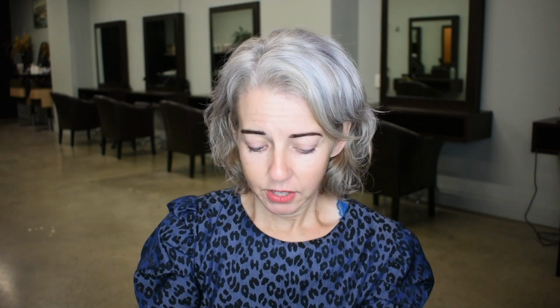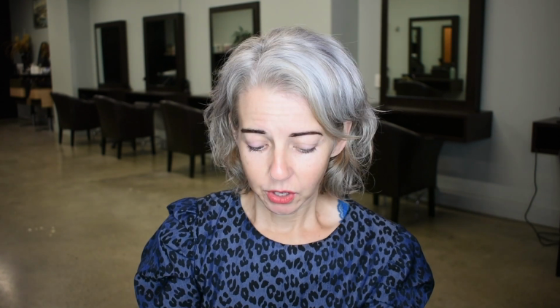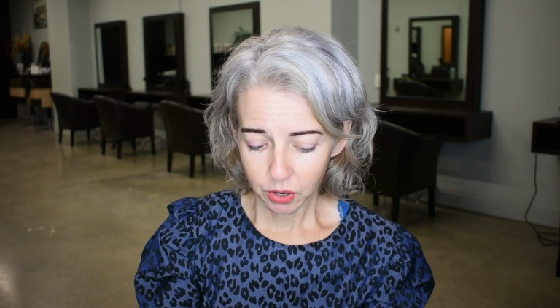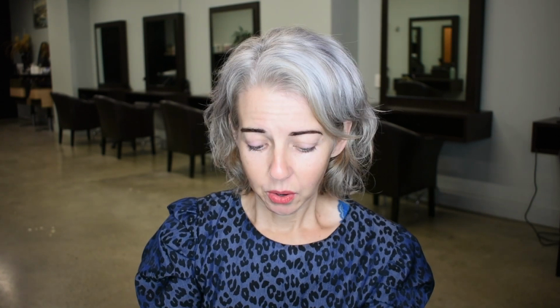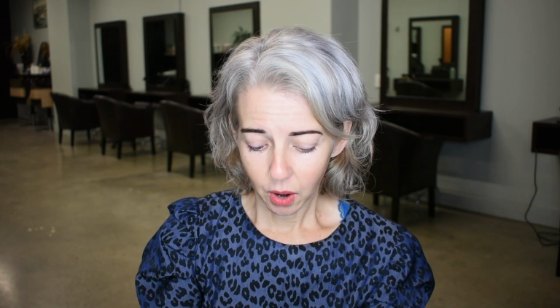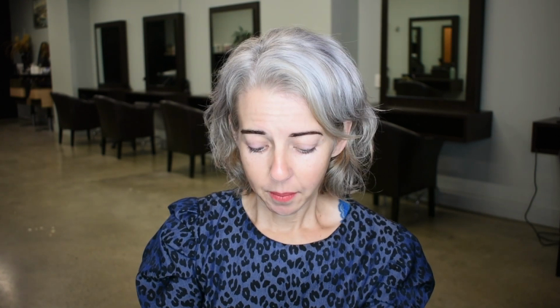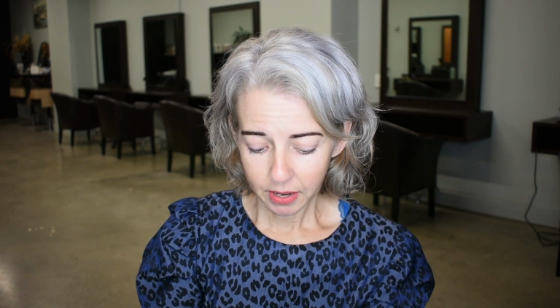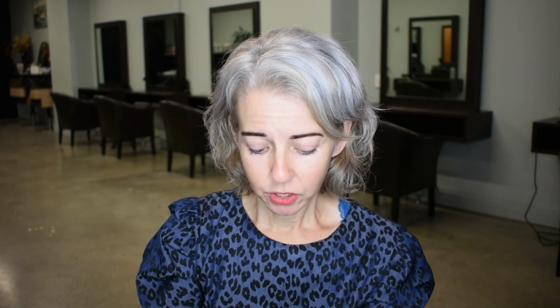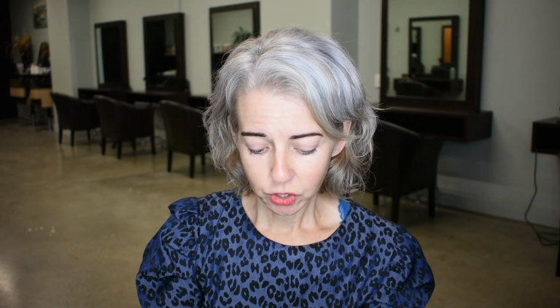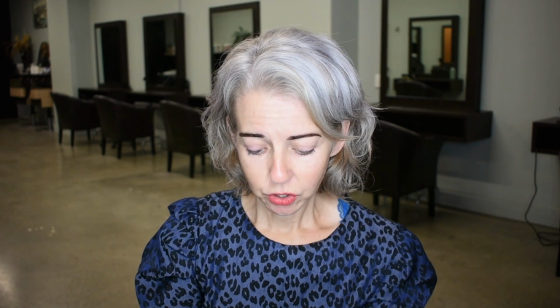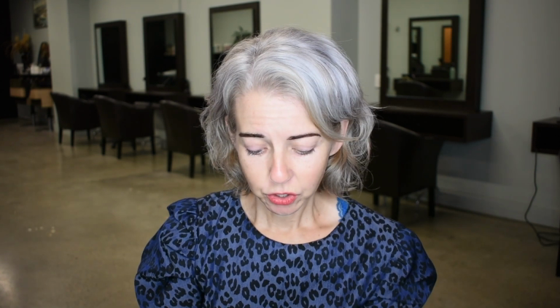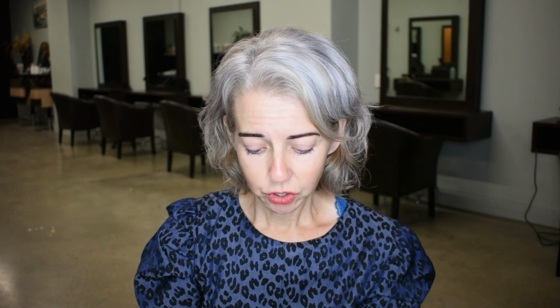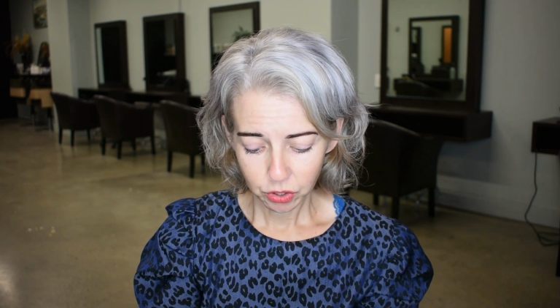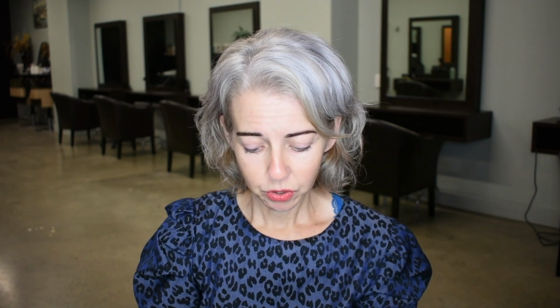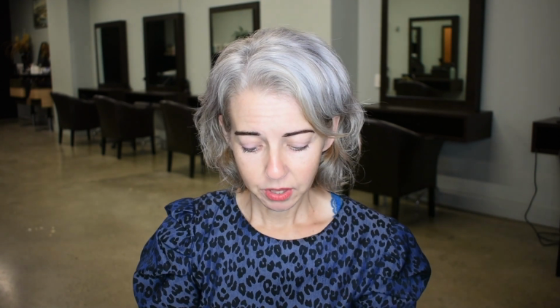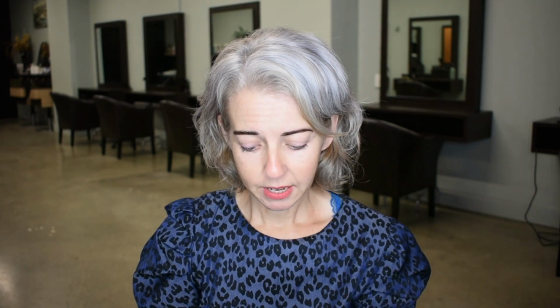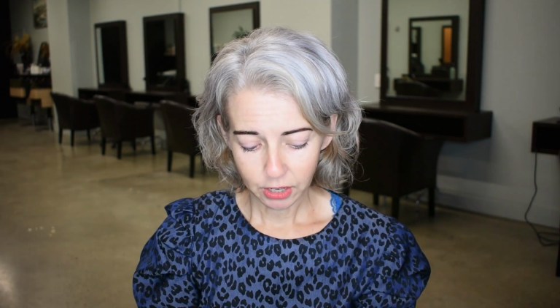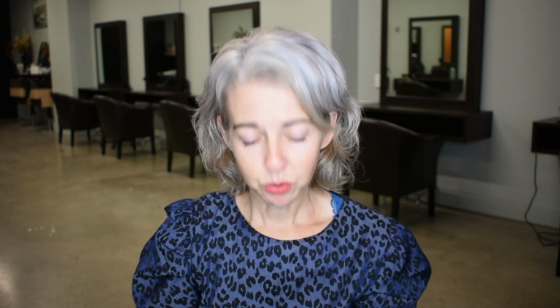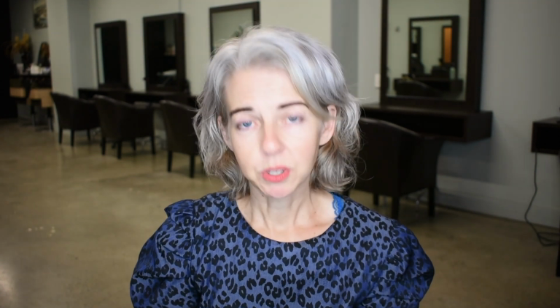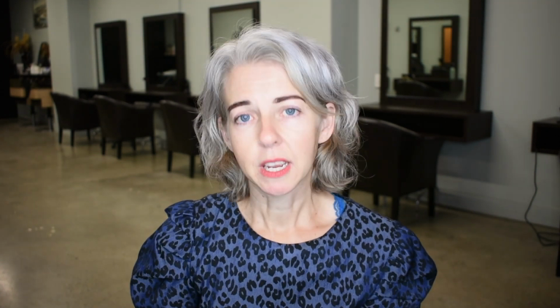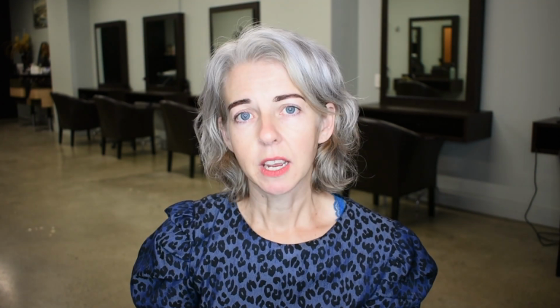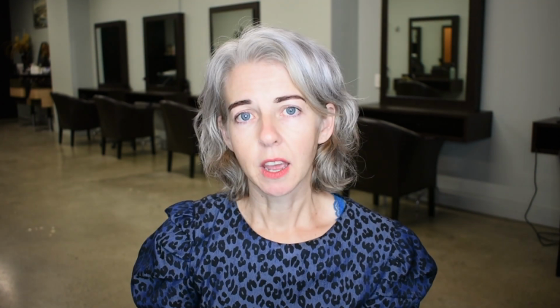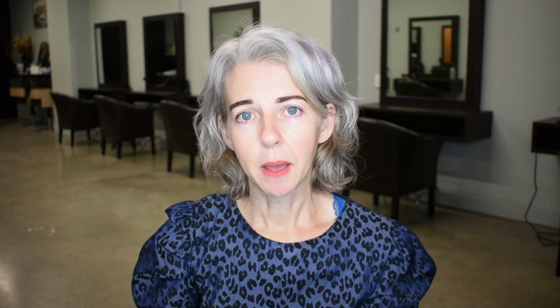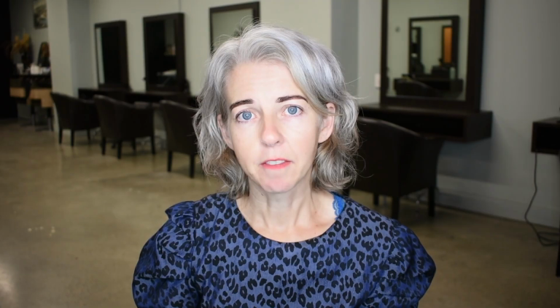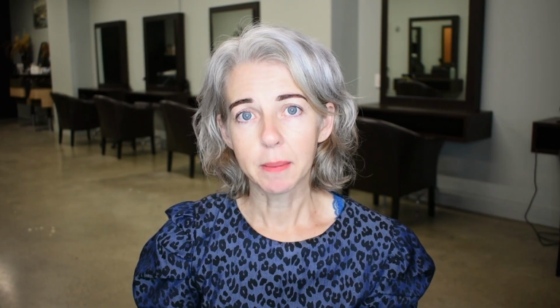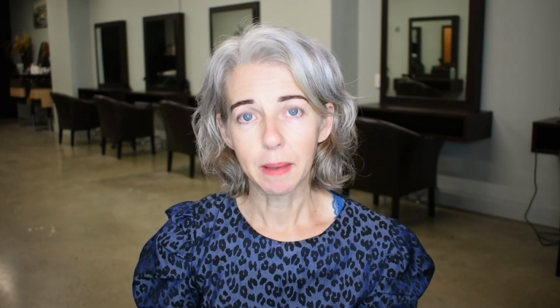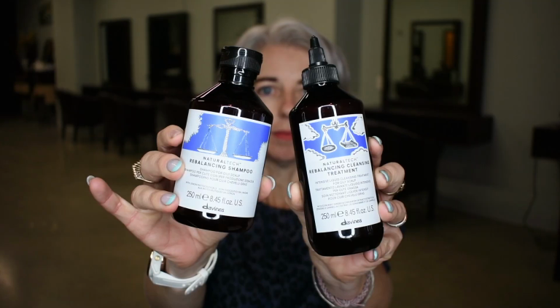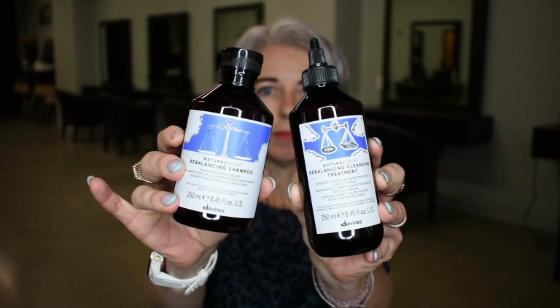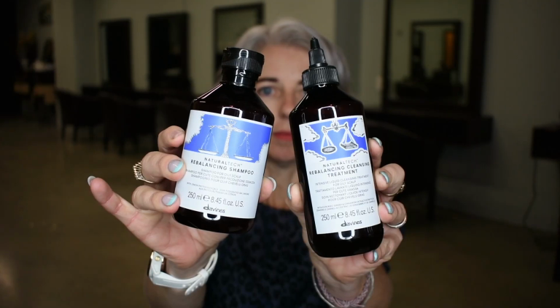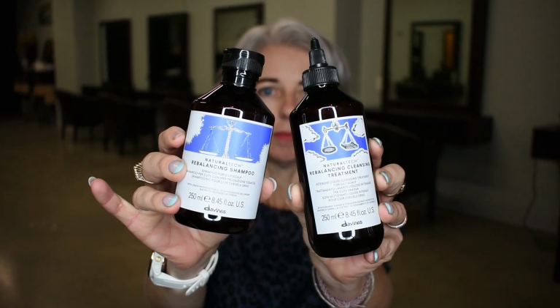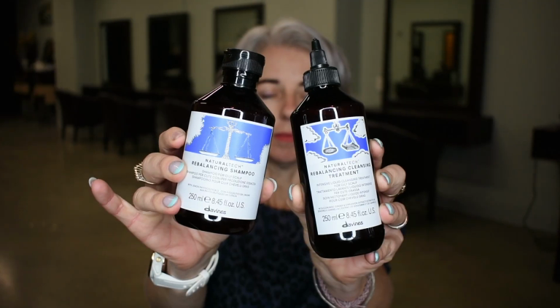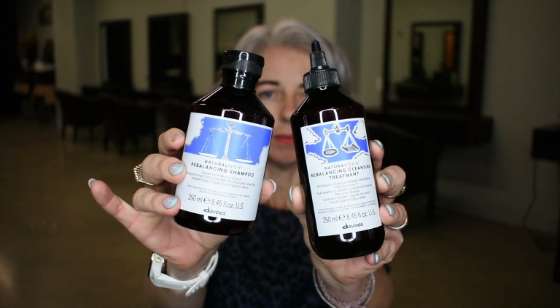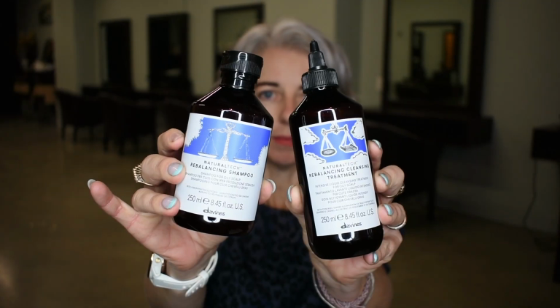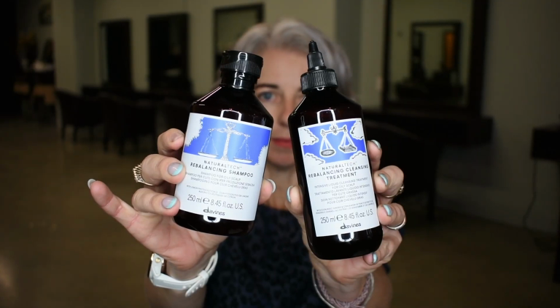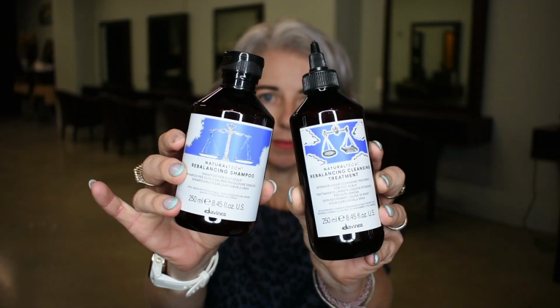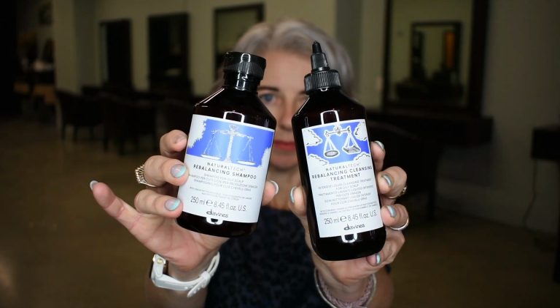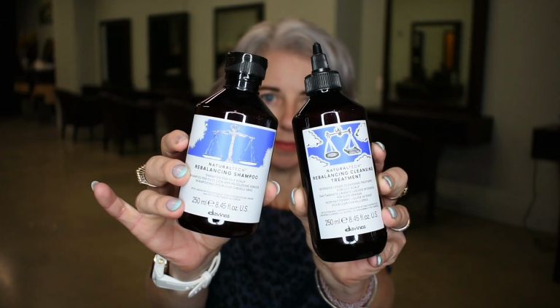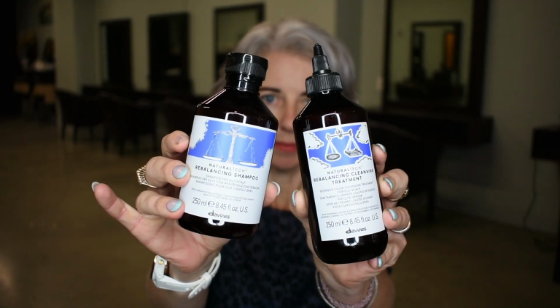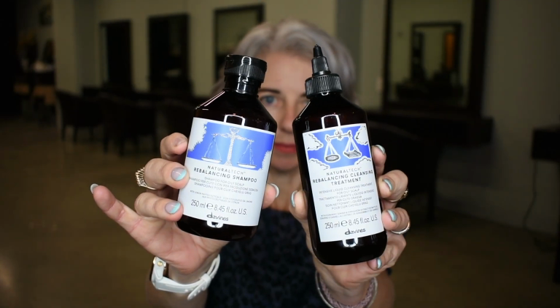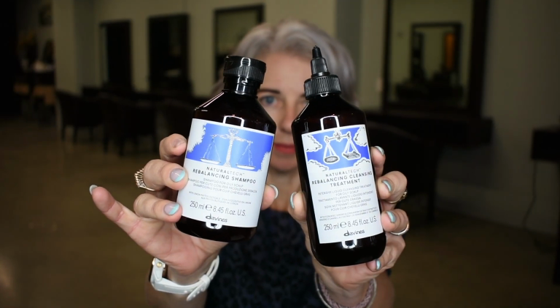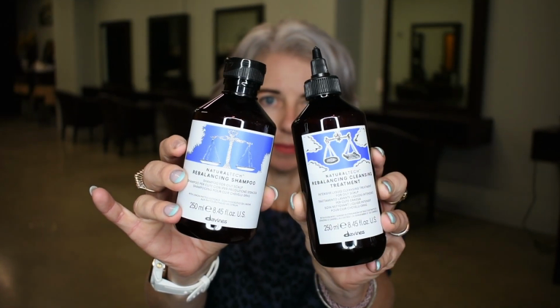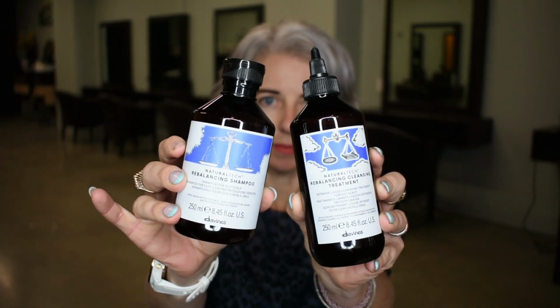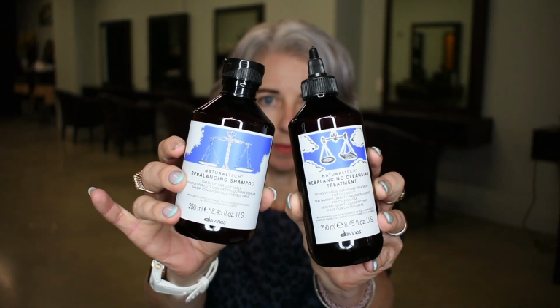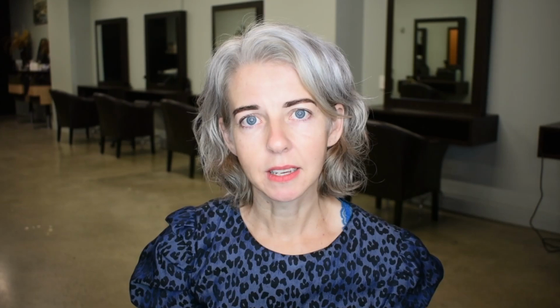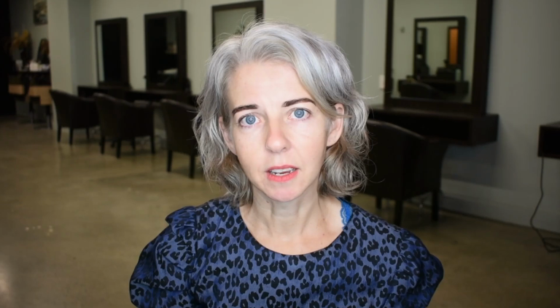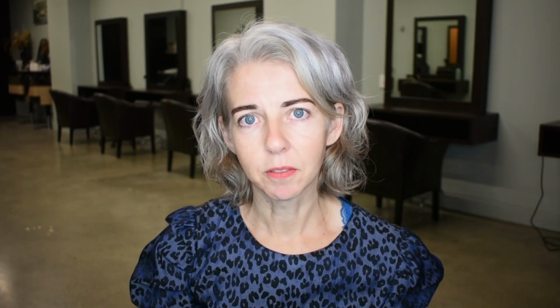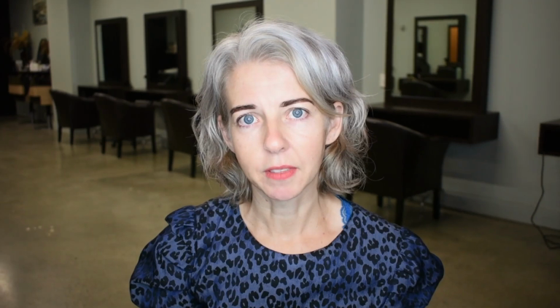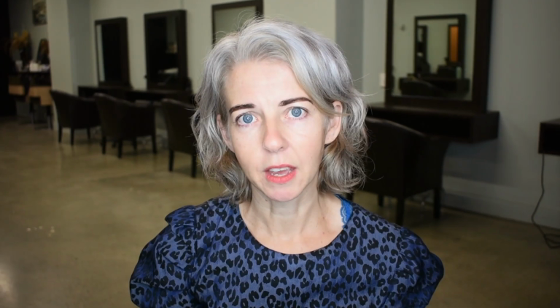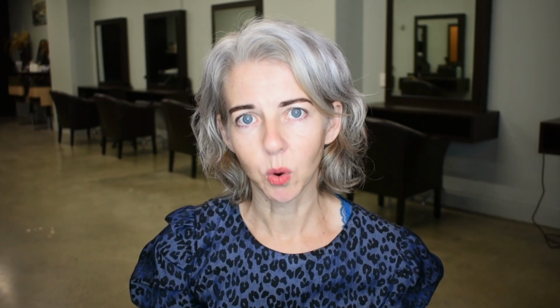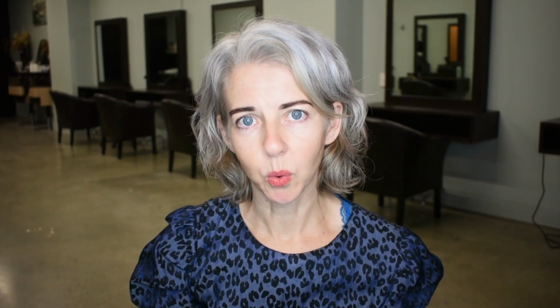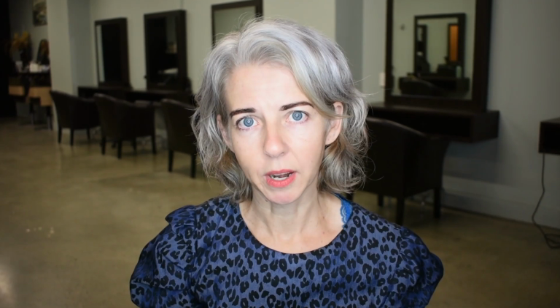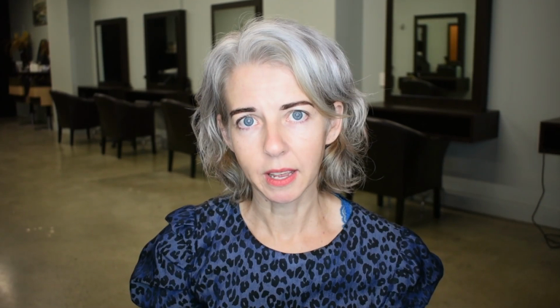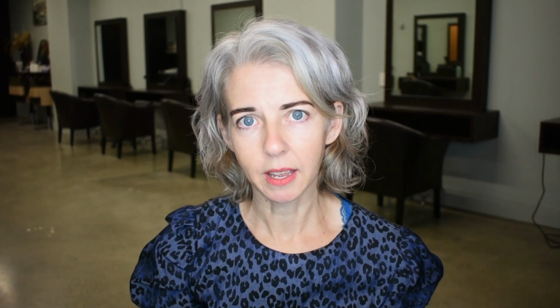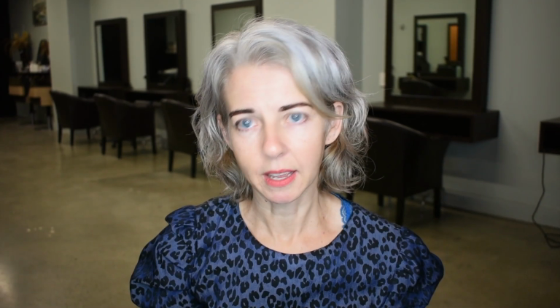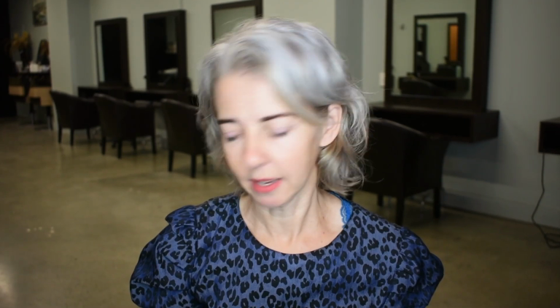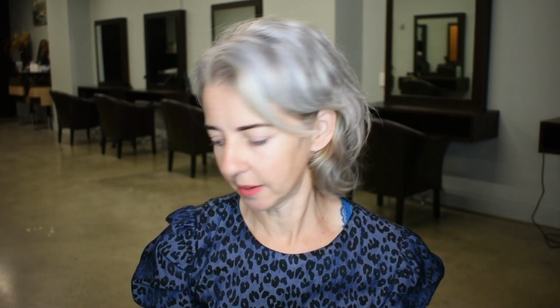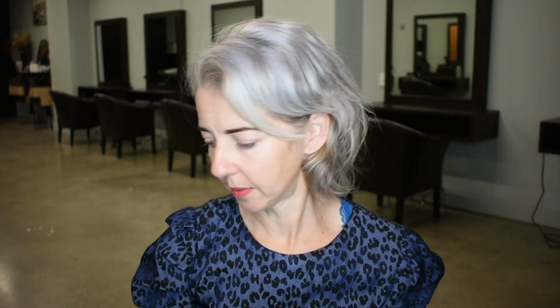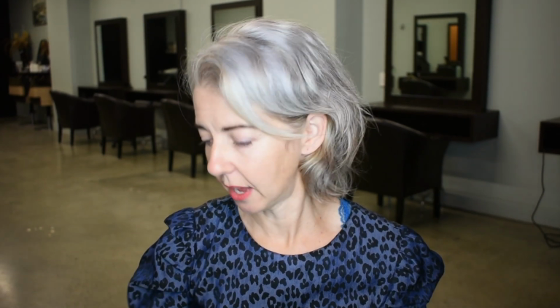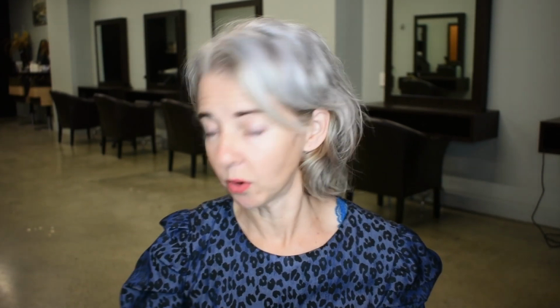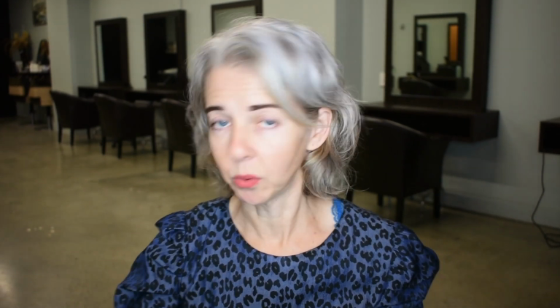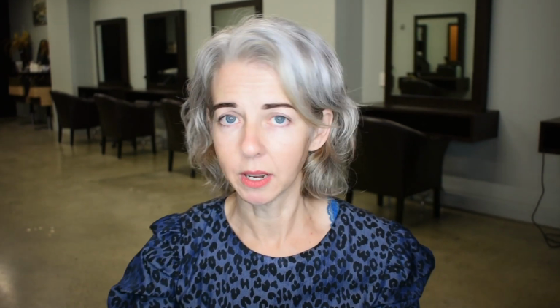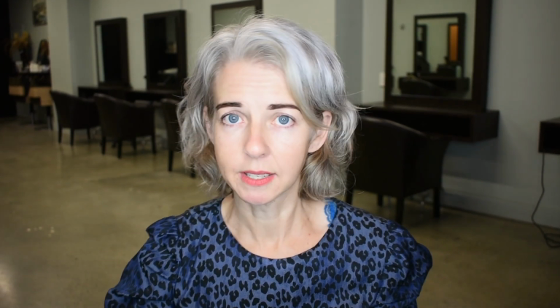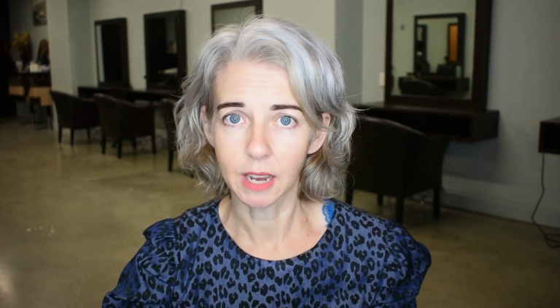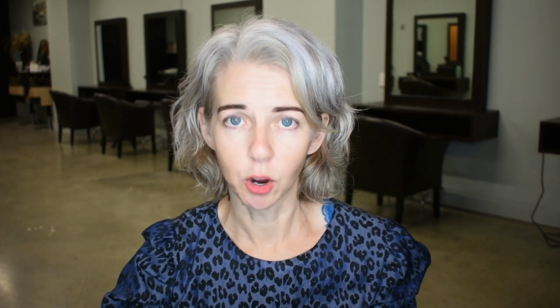So I'm going to introduce you to the Natural Tech Rebalancing range. This is amazing for oily hair and oily scalp.